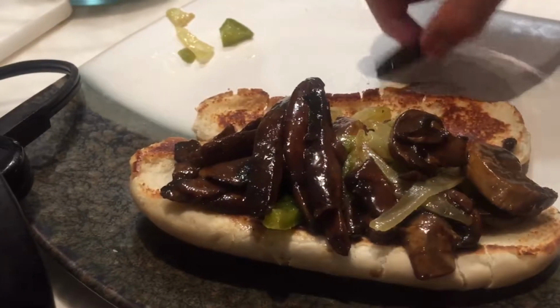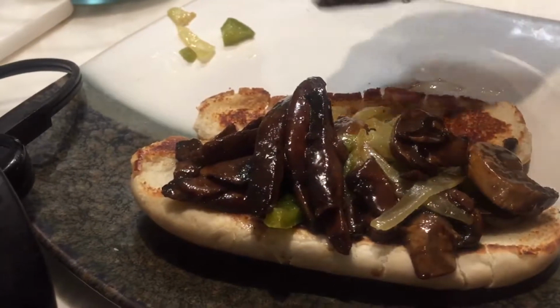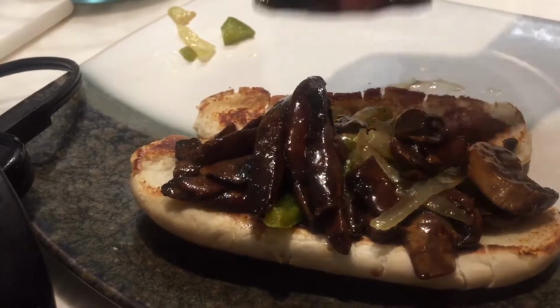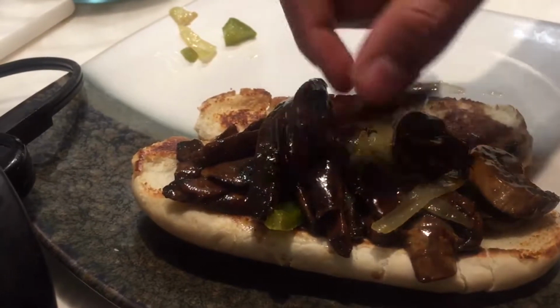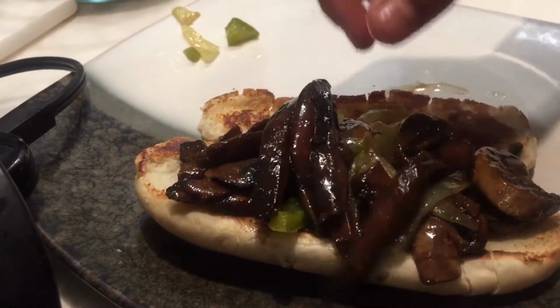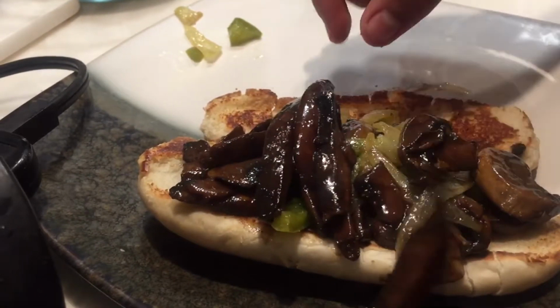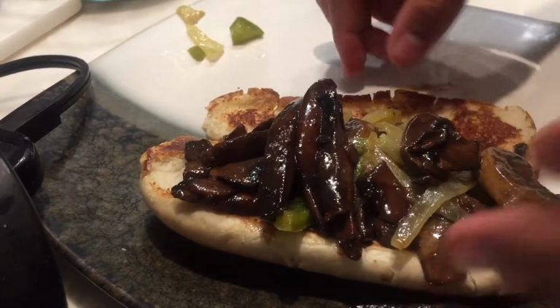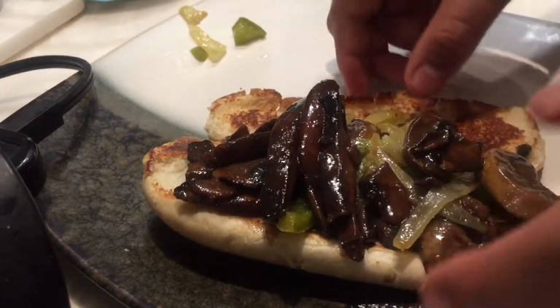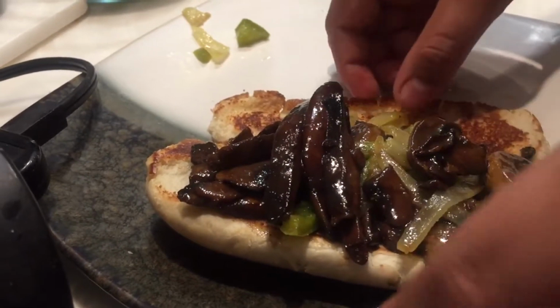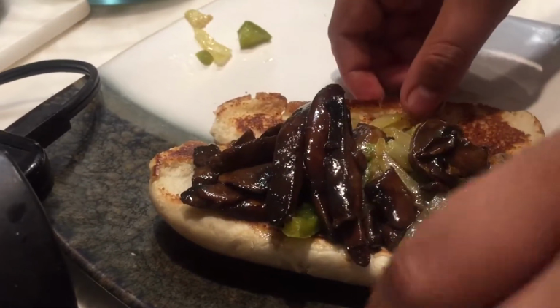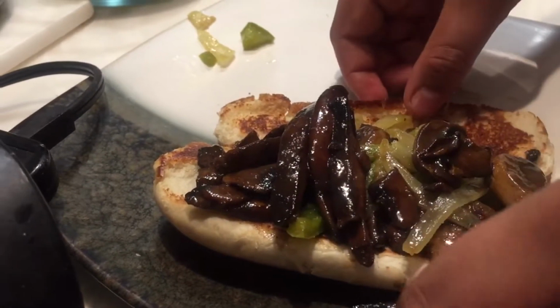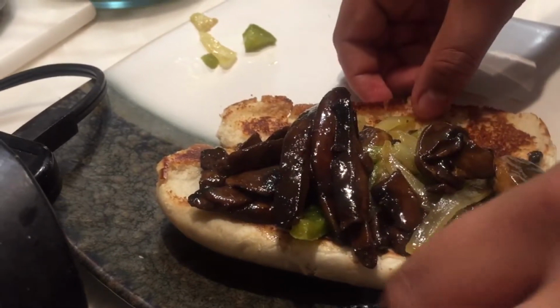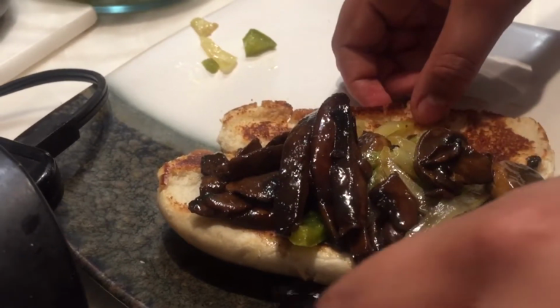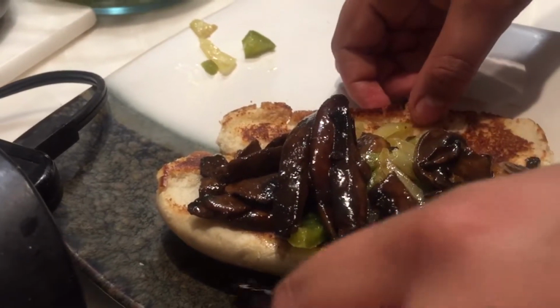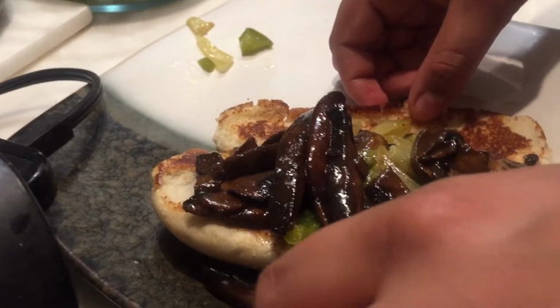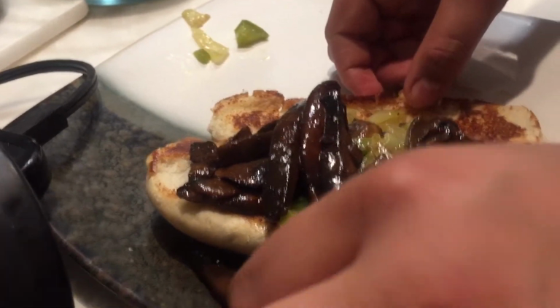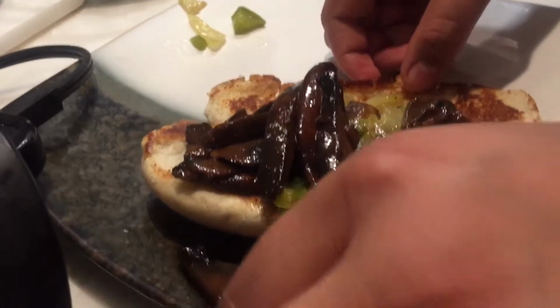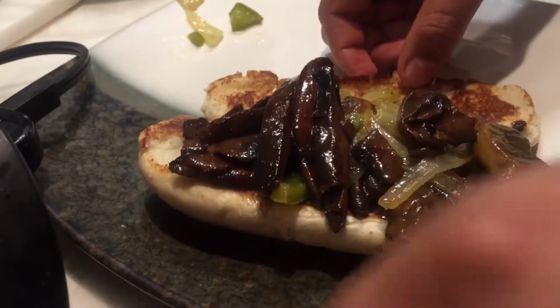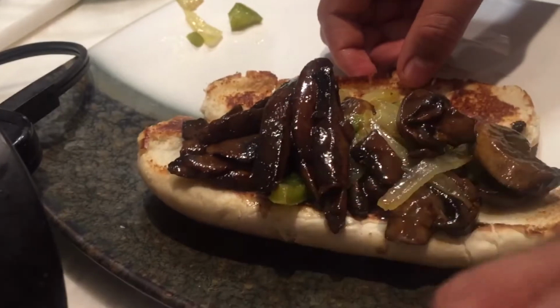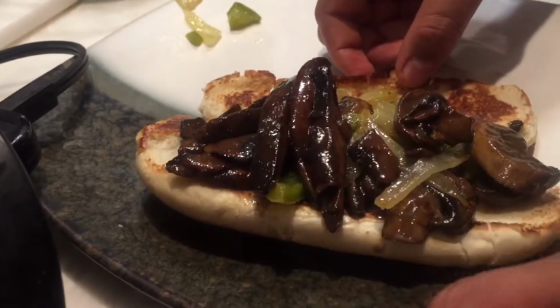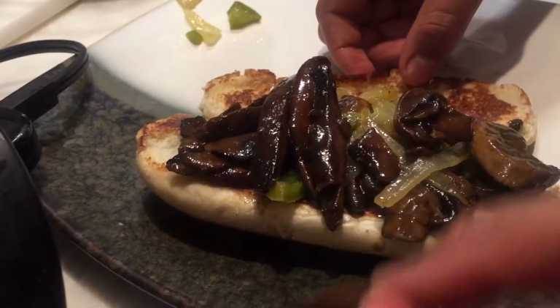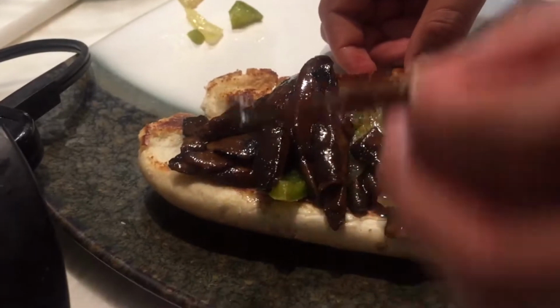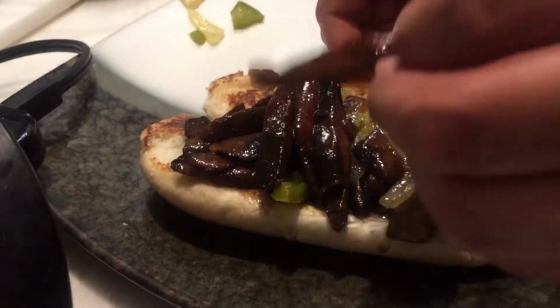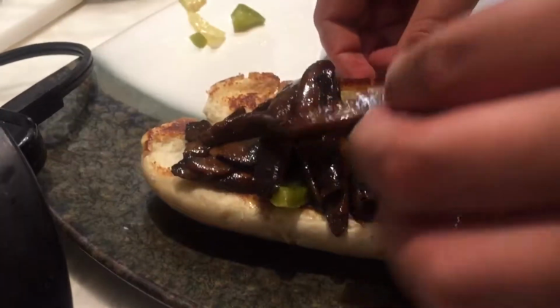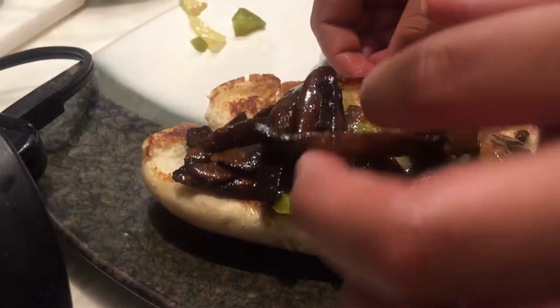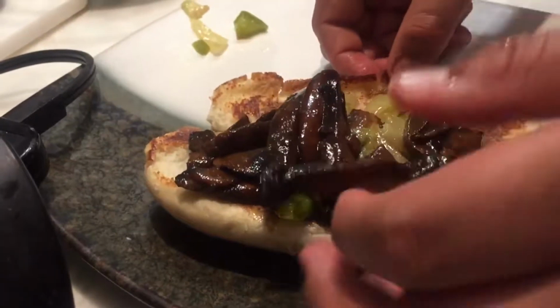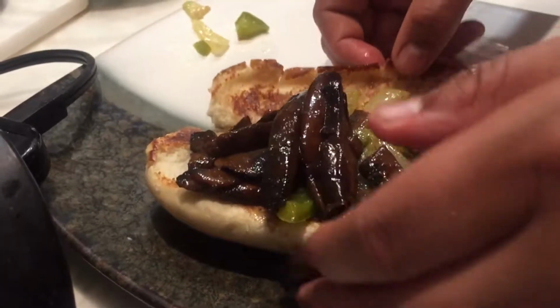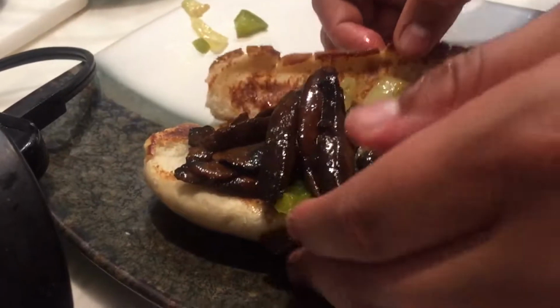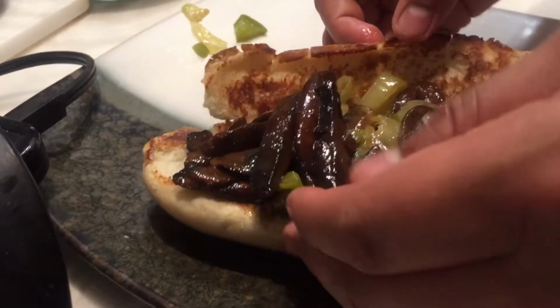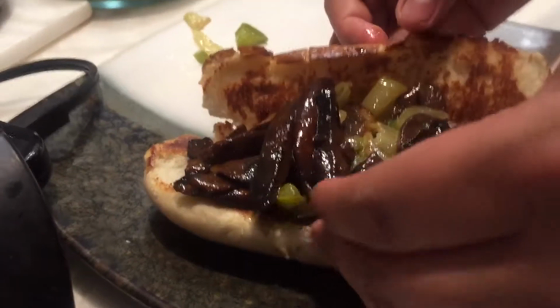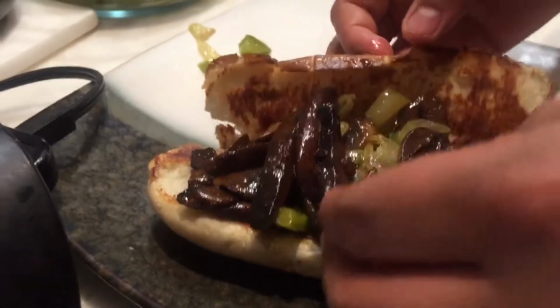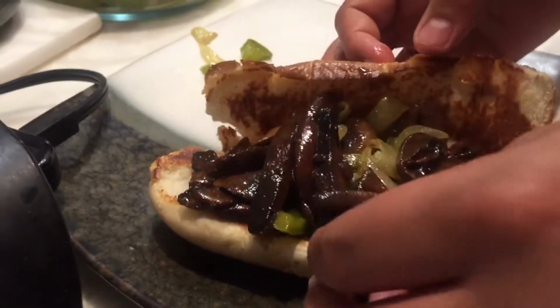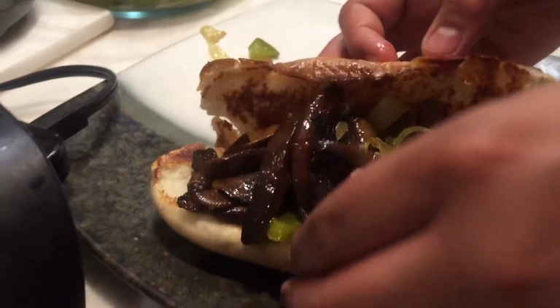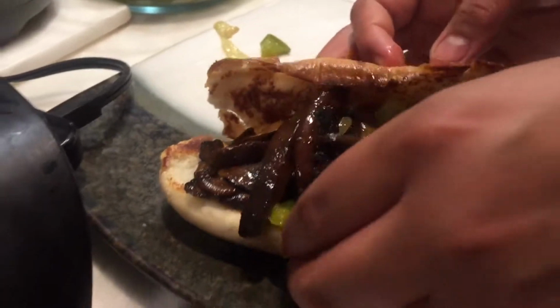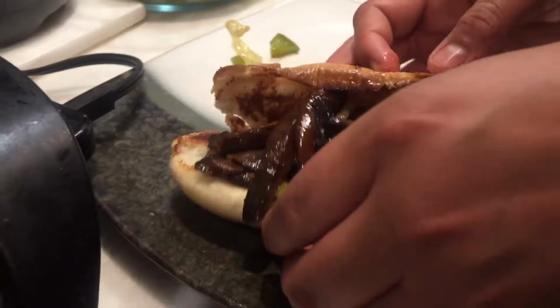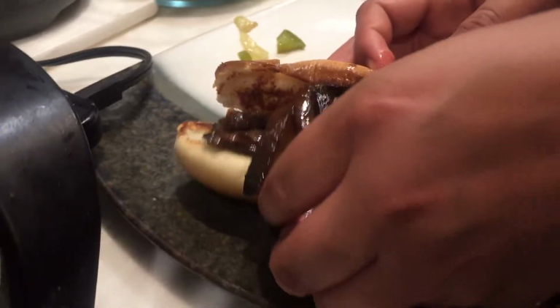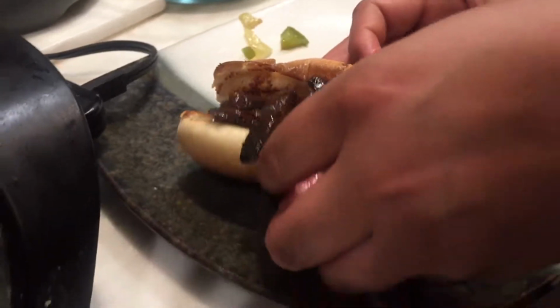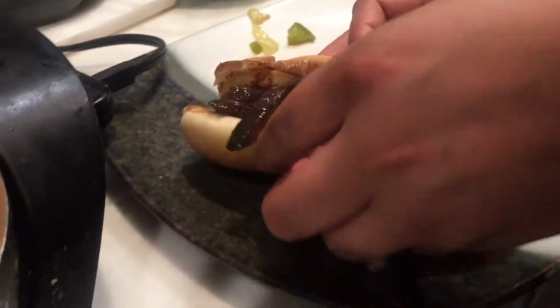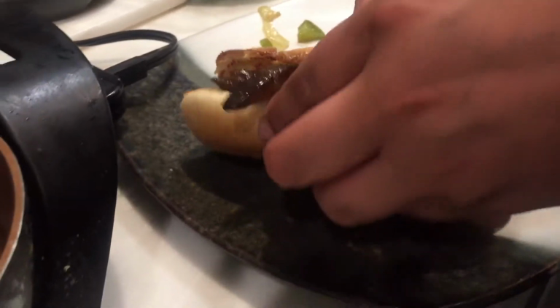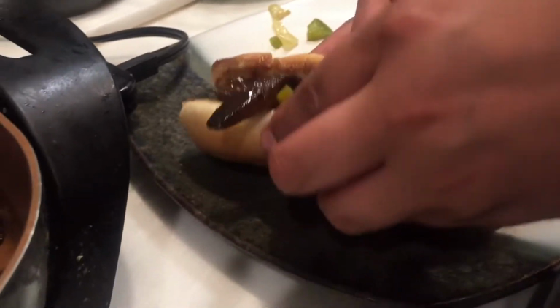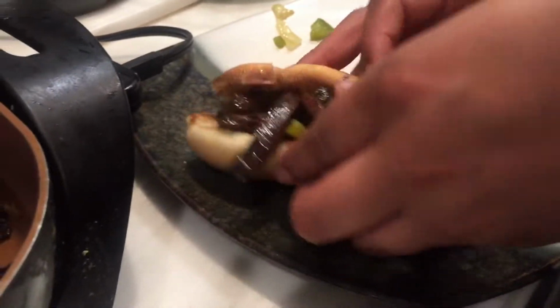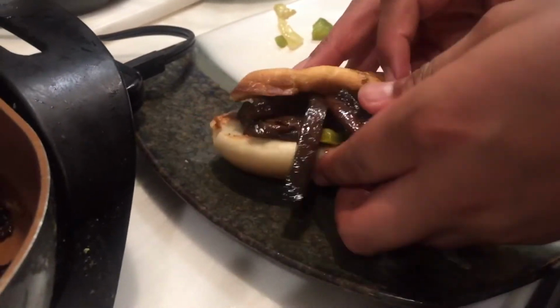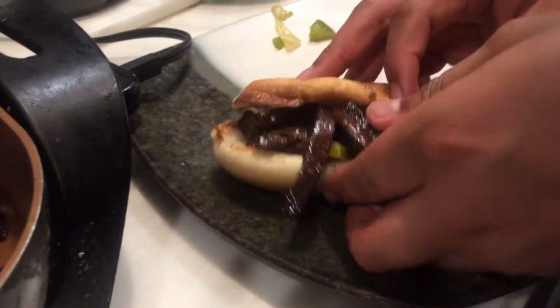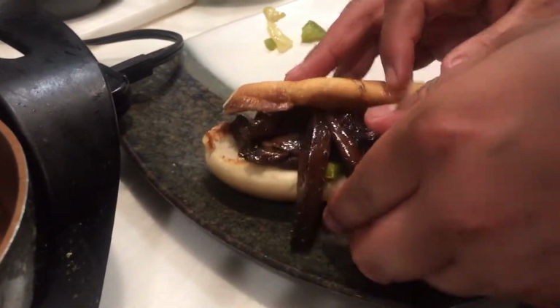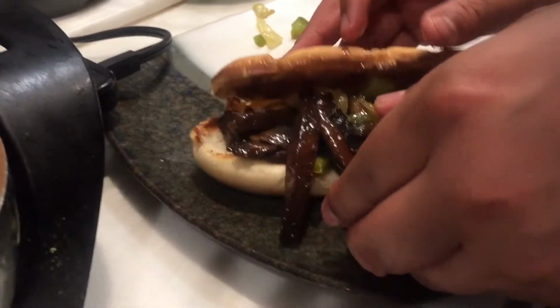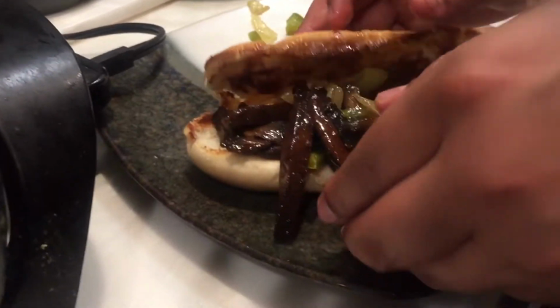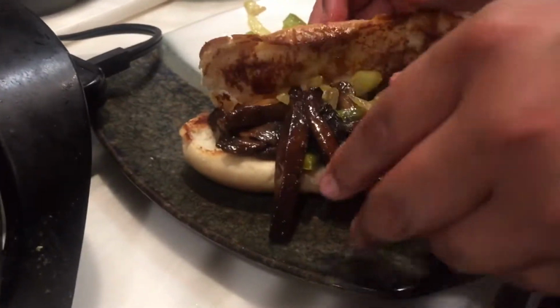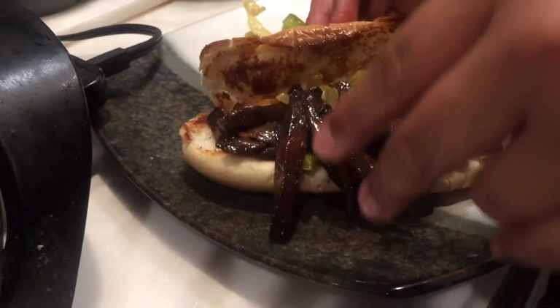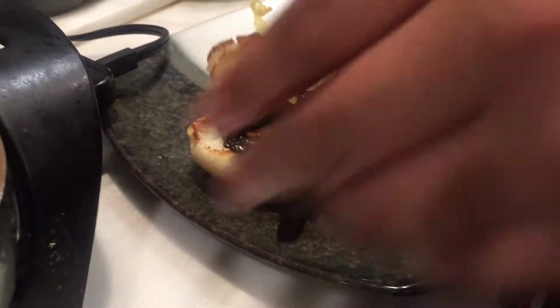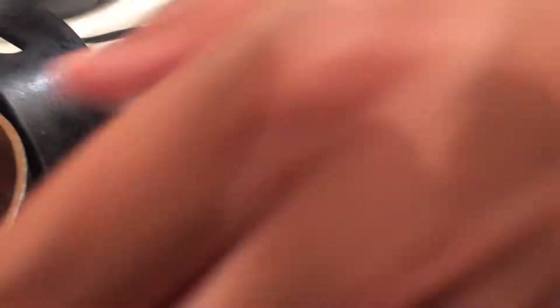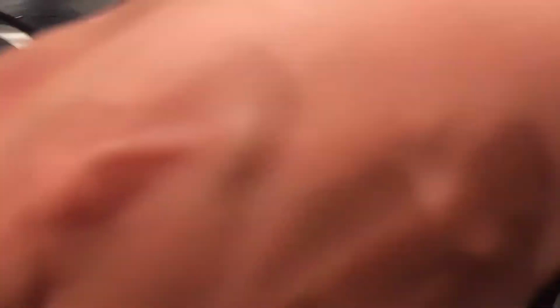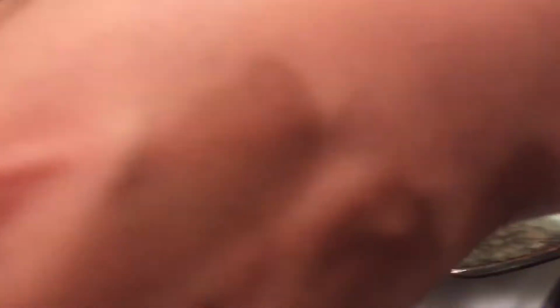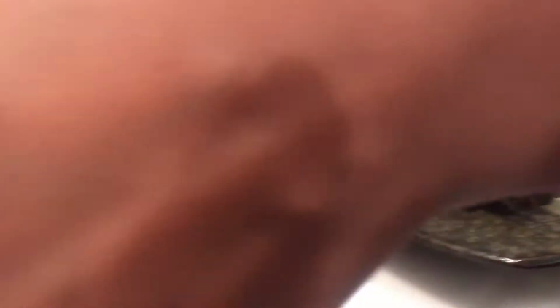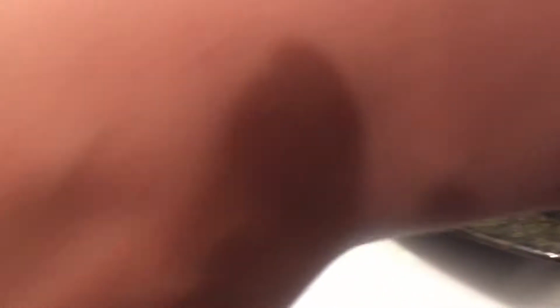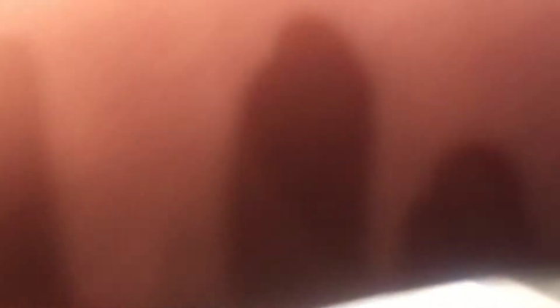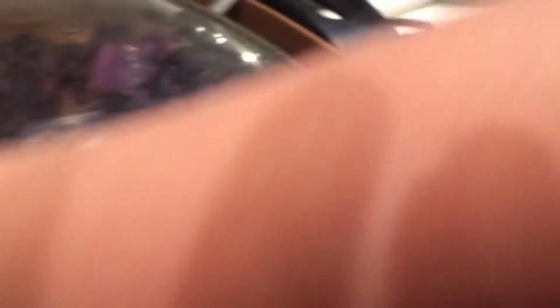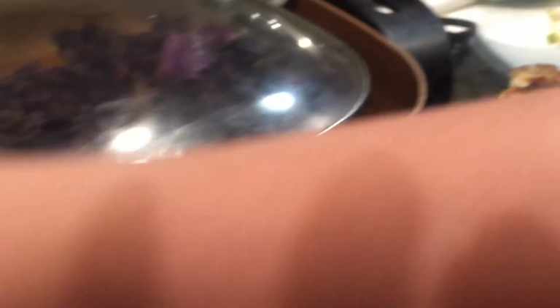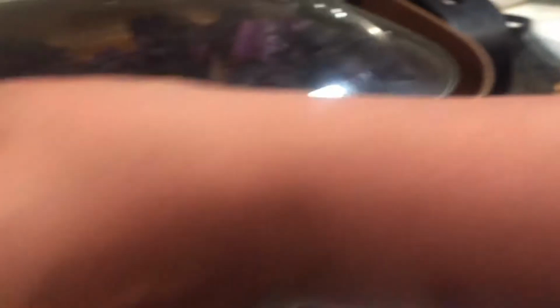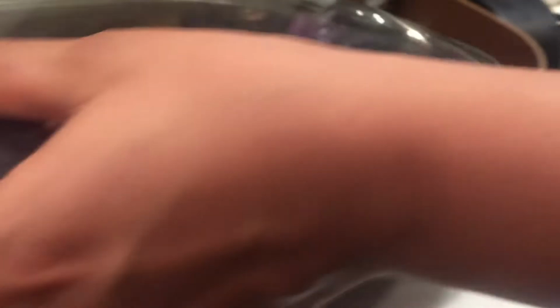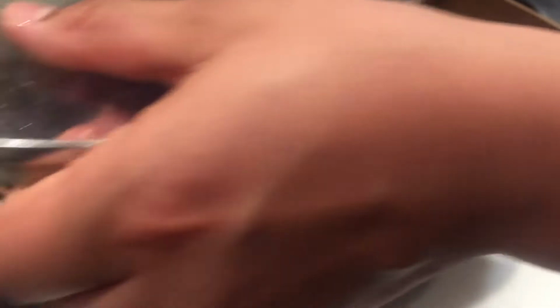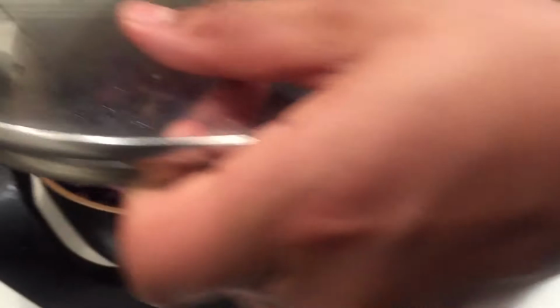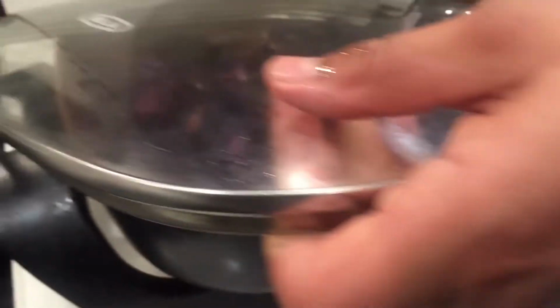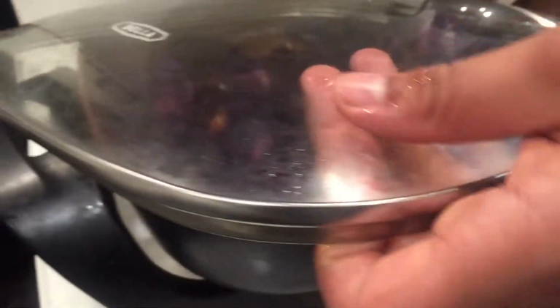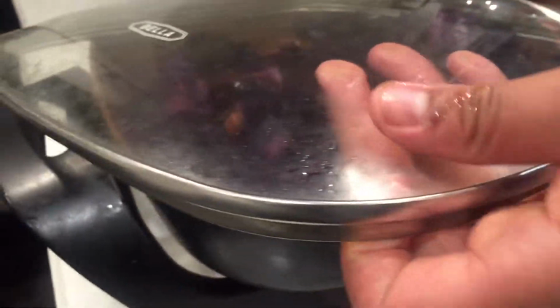Then I'm going to put this mushroom on here, and on the side we have some purple cabbage.